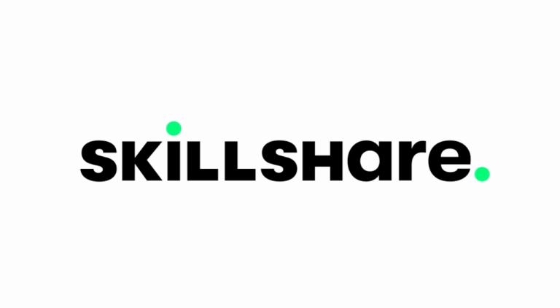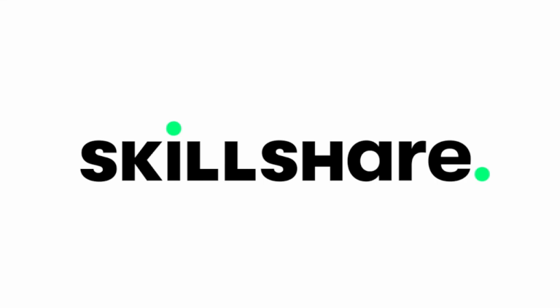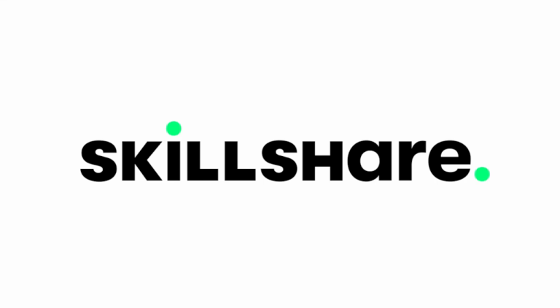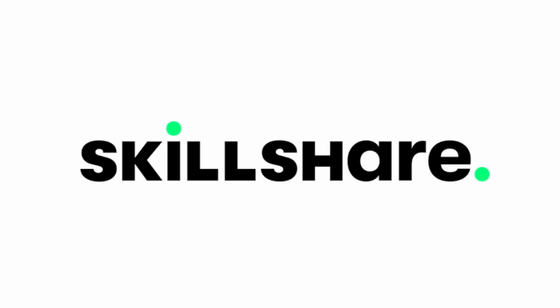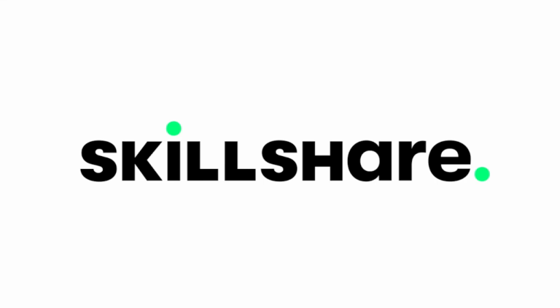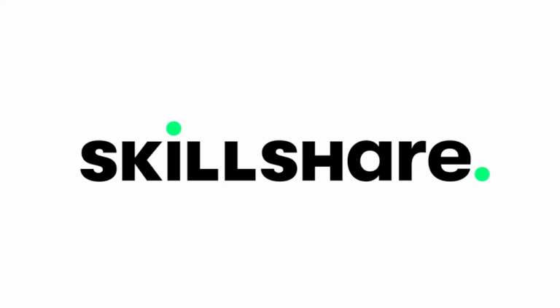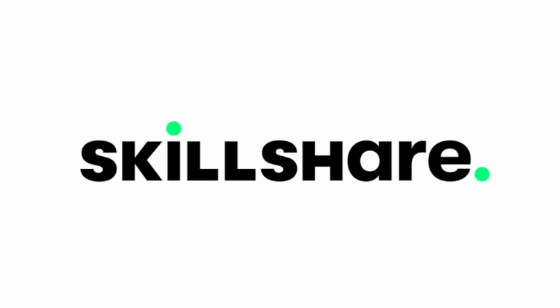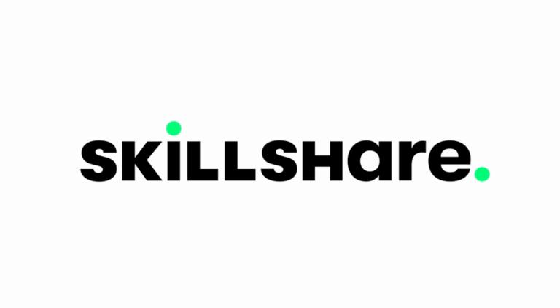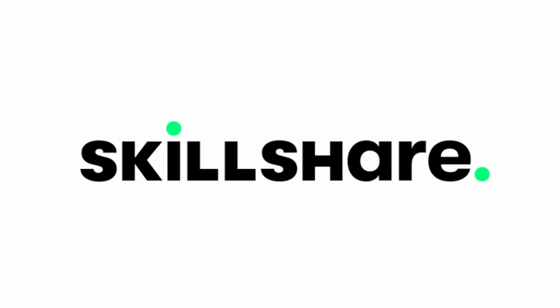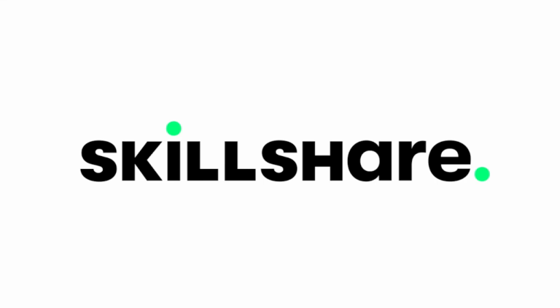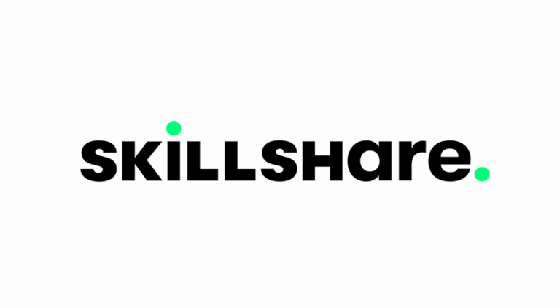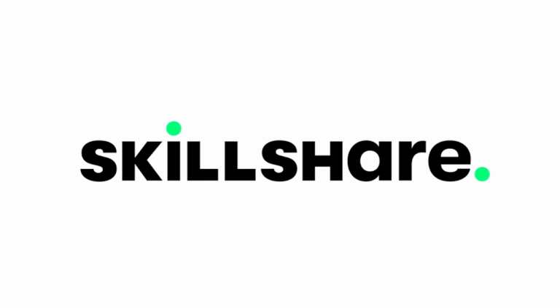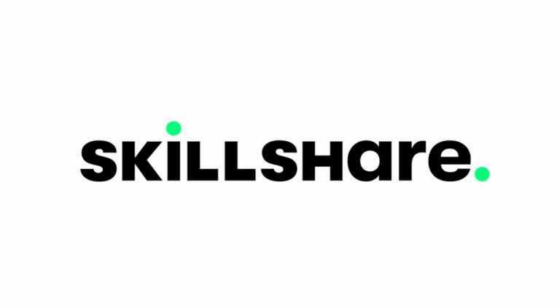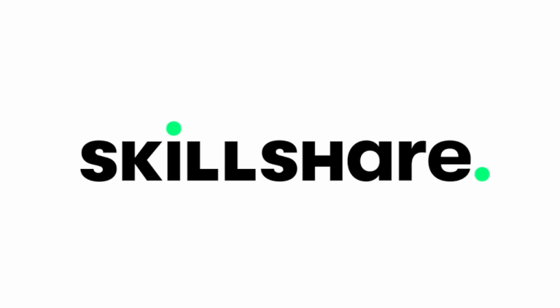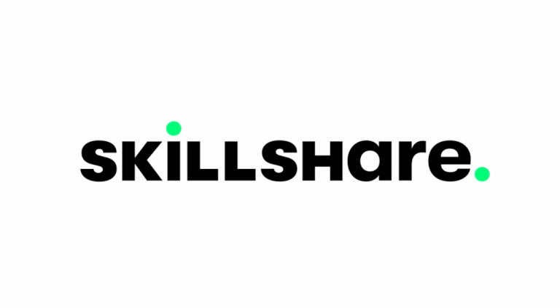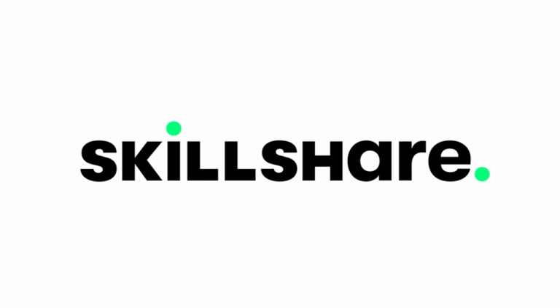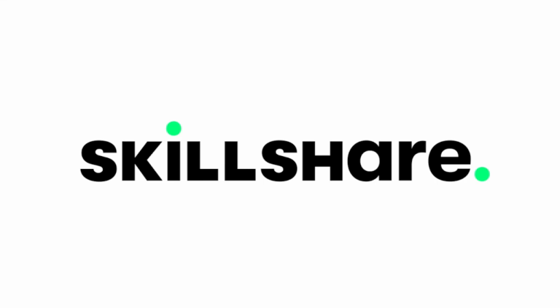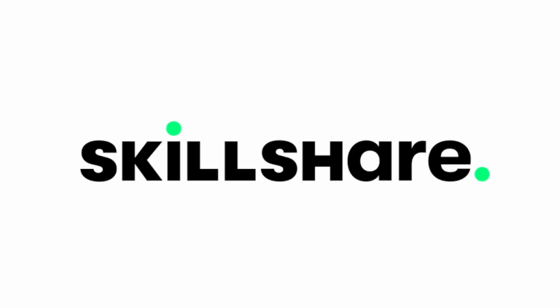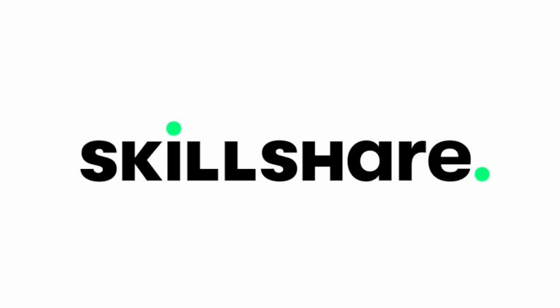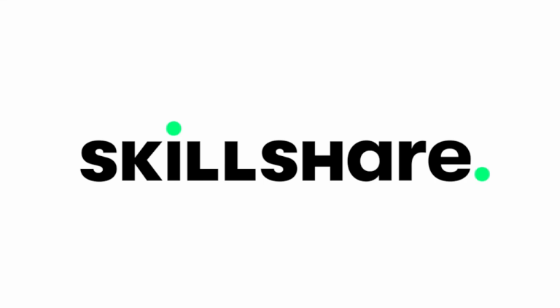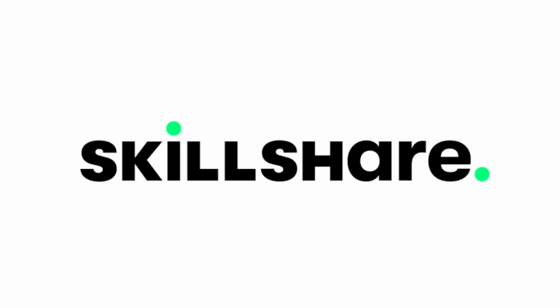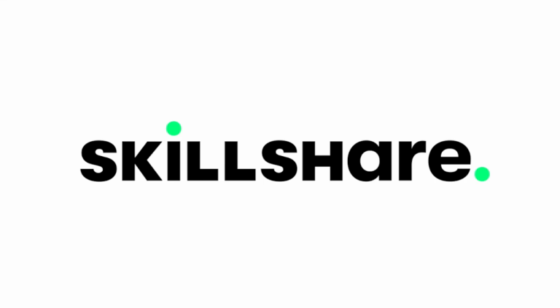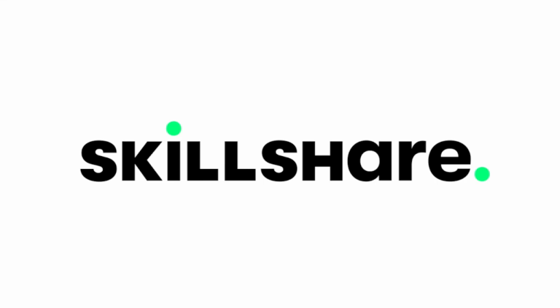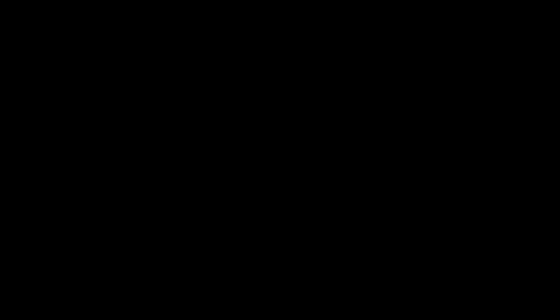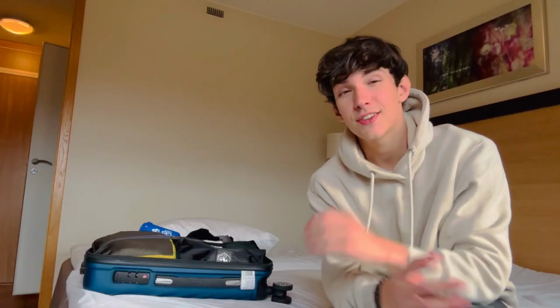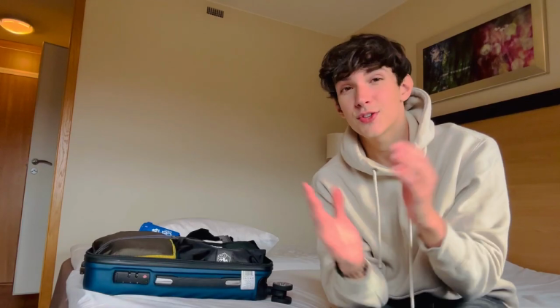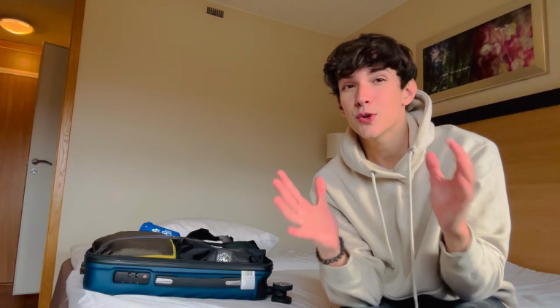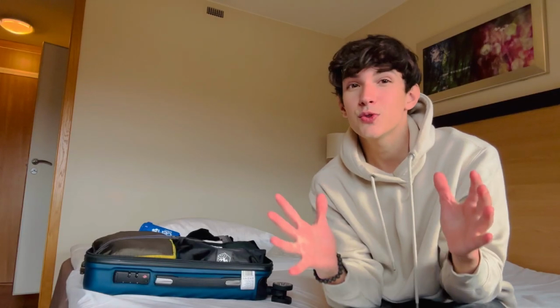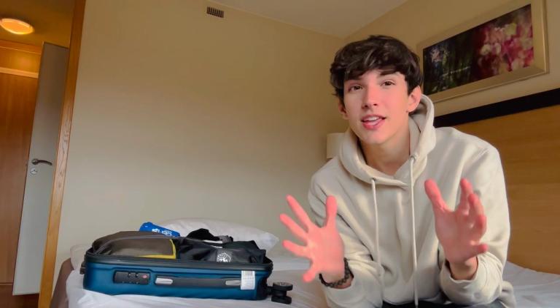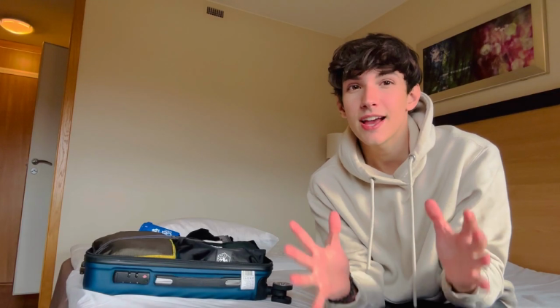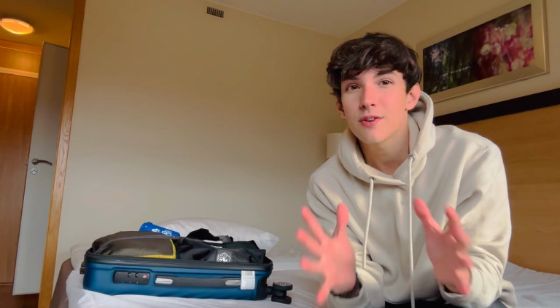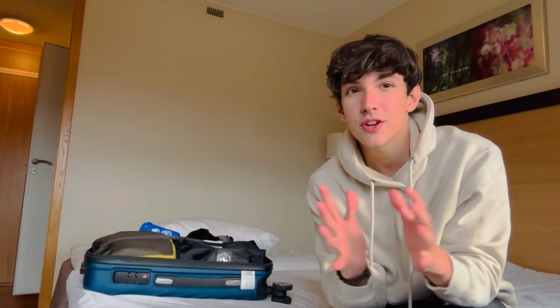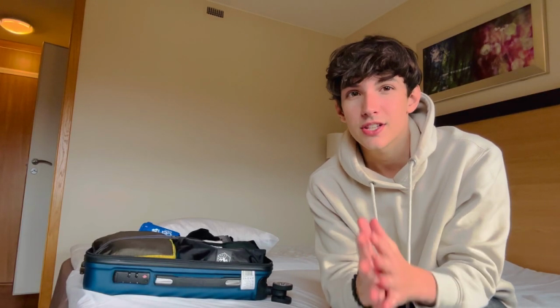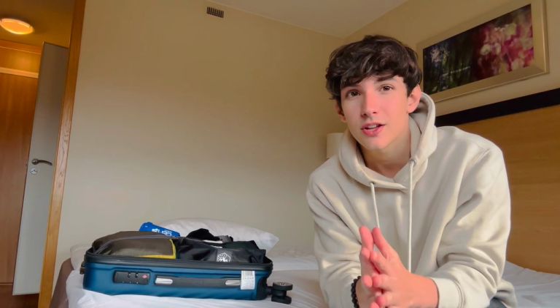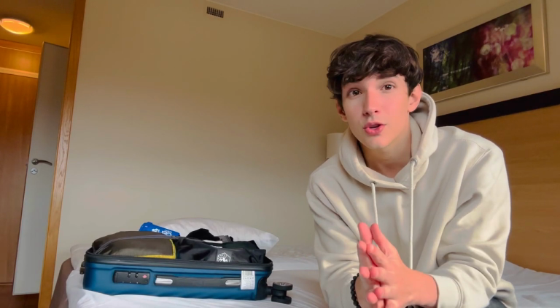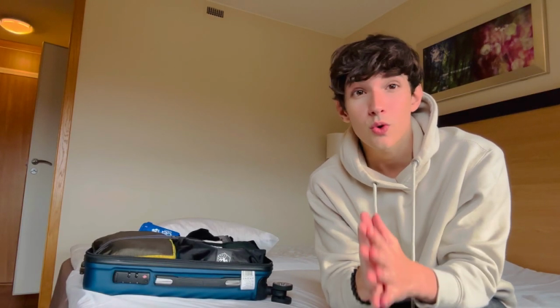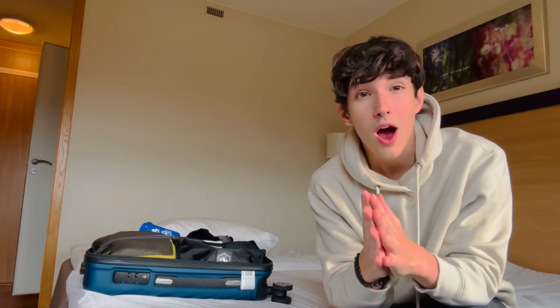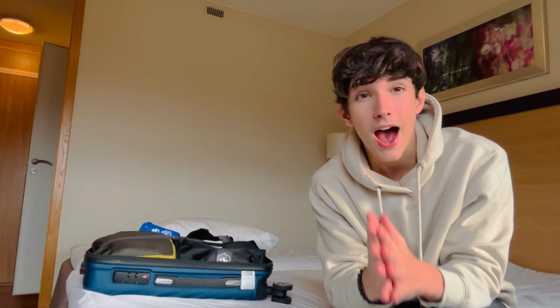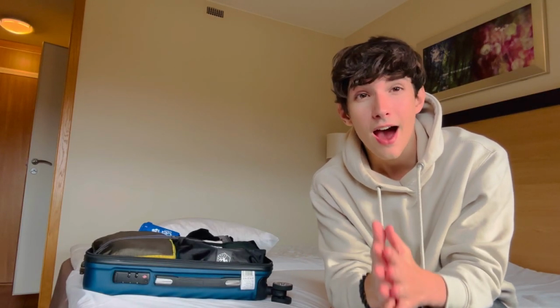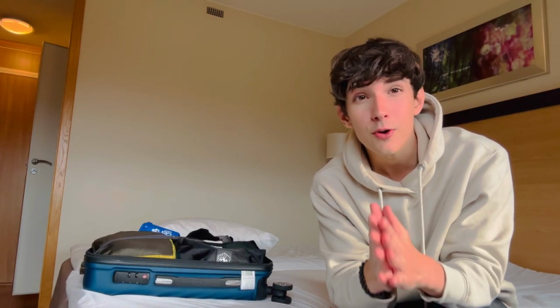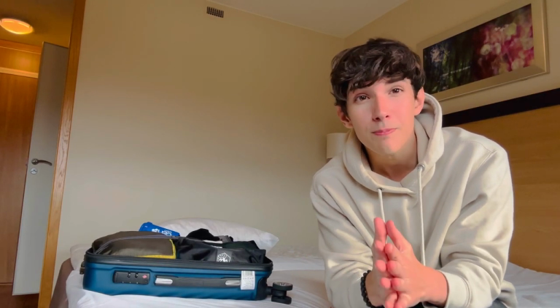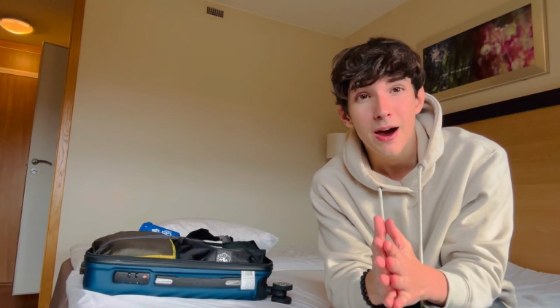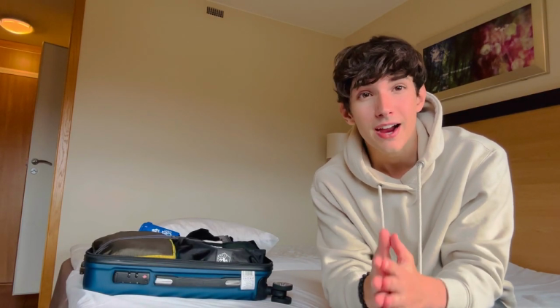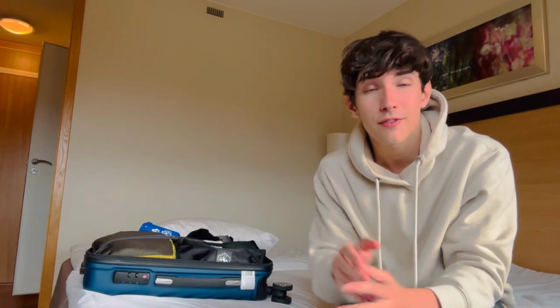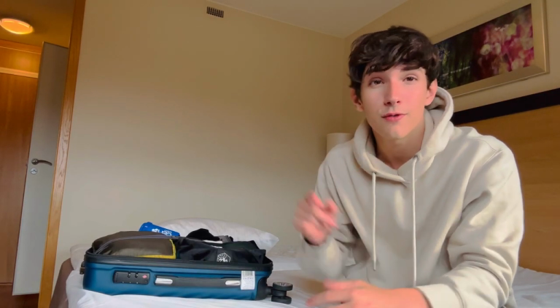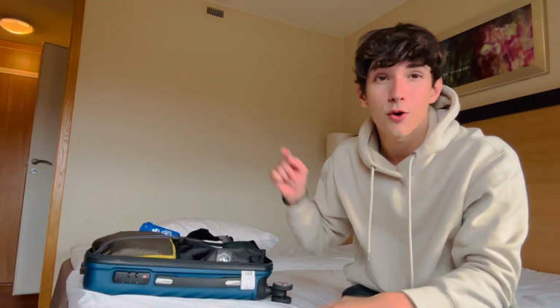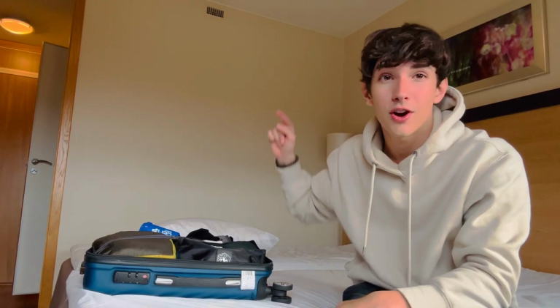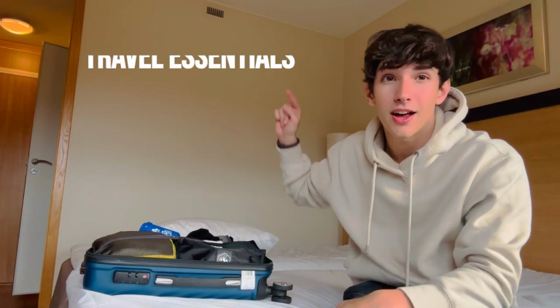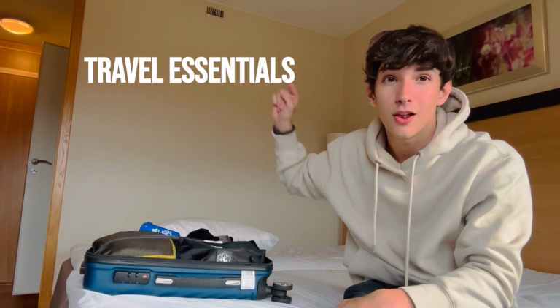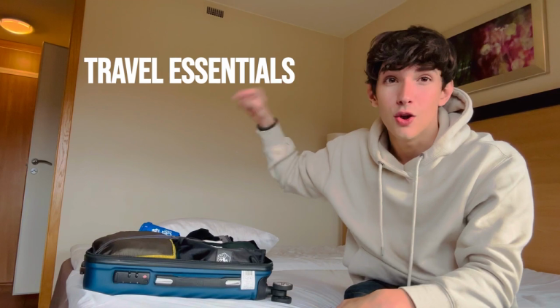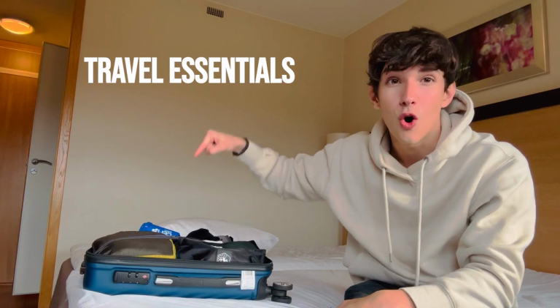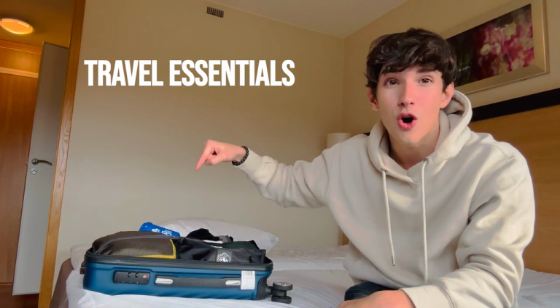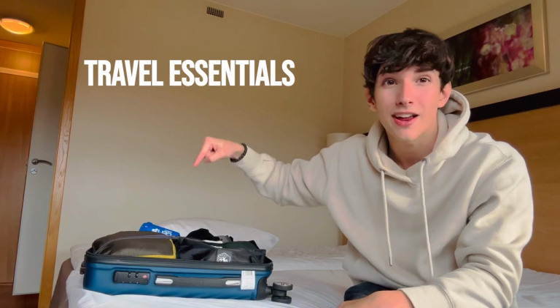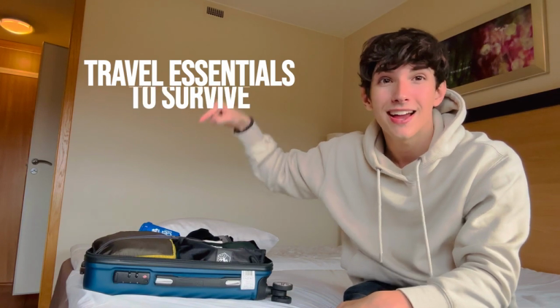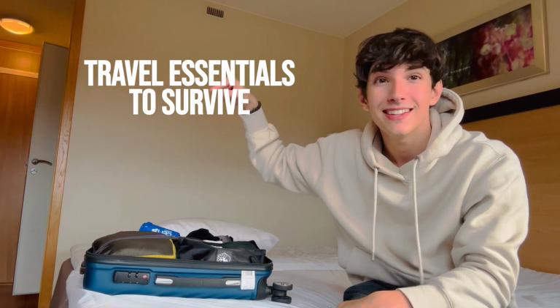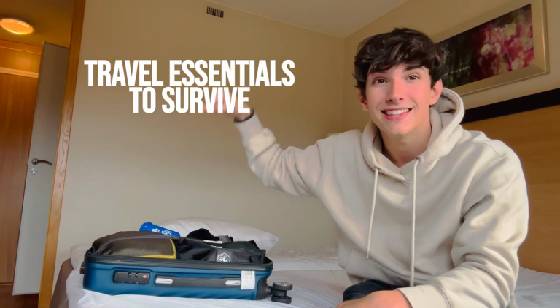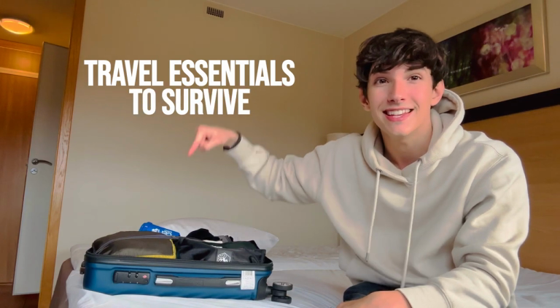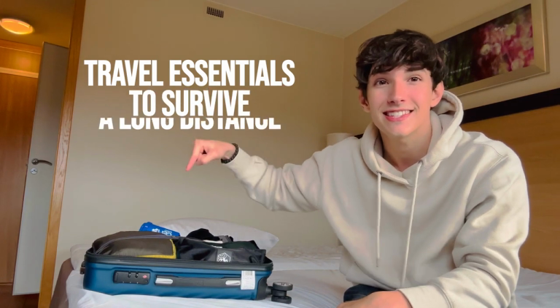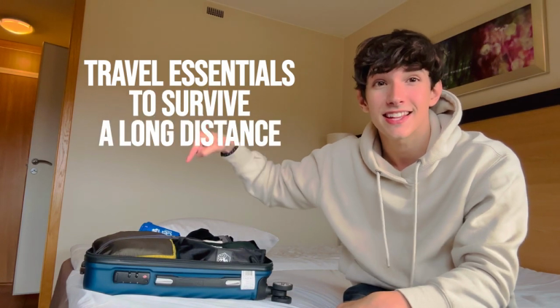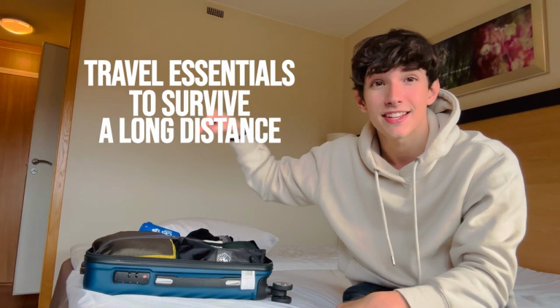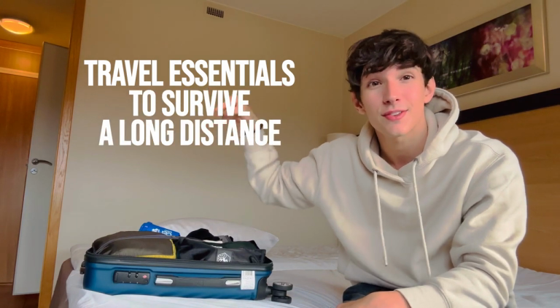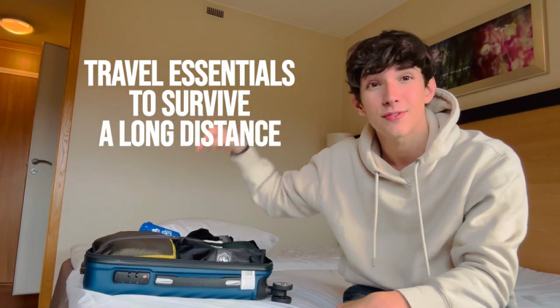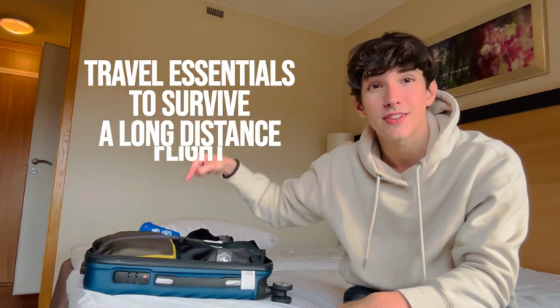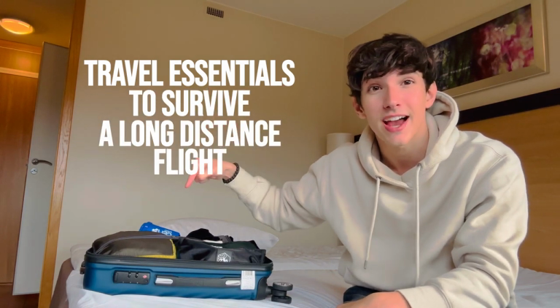This video is brought to you by Skillshare. Today I'm going to tell you how to pack for a long distance flight.